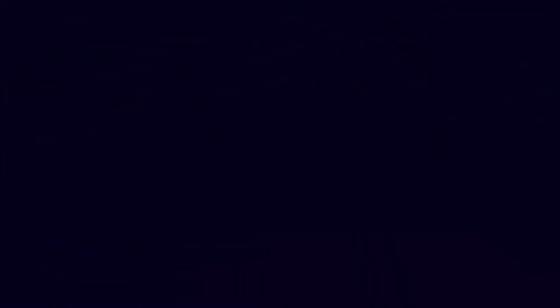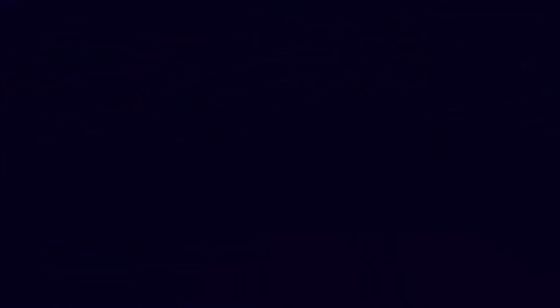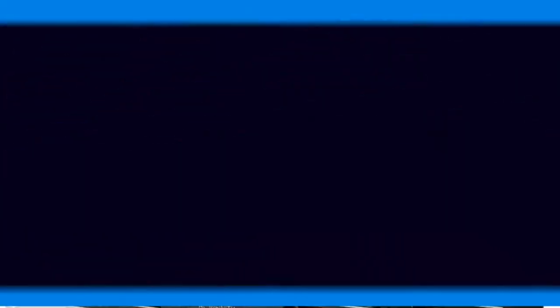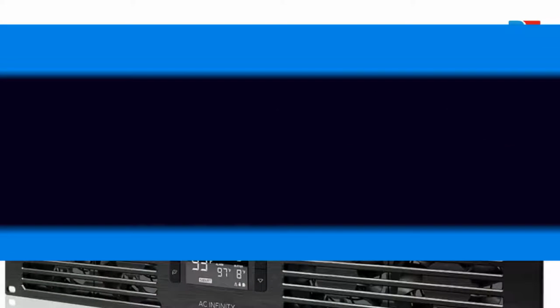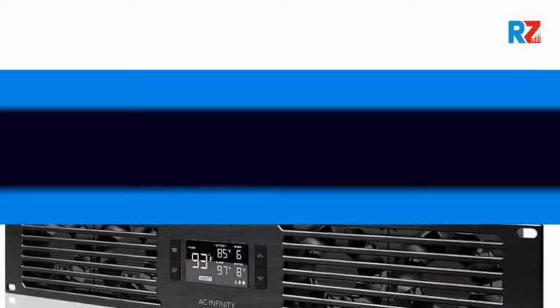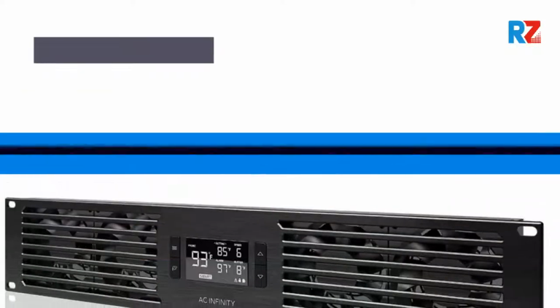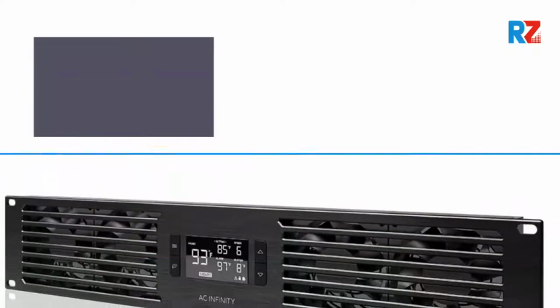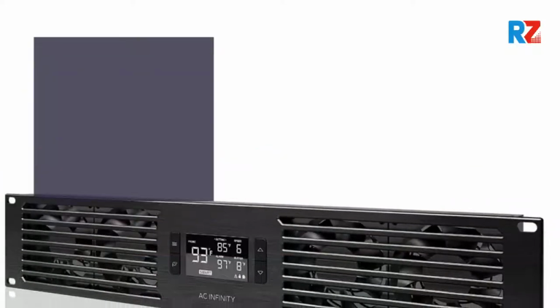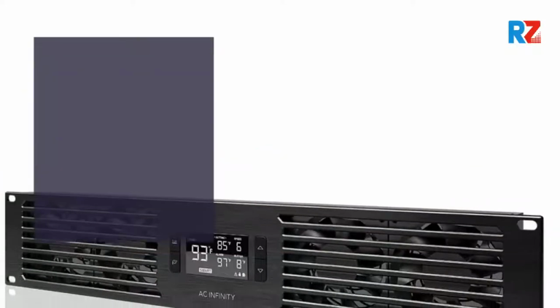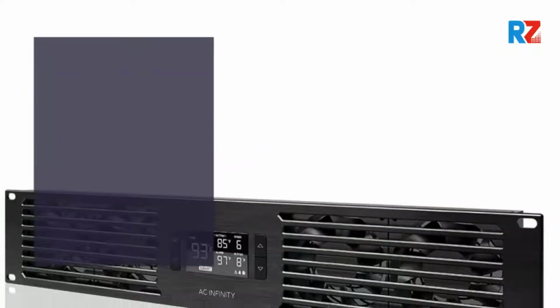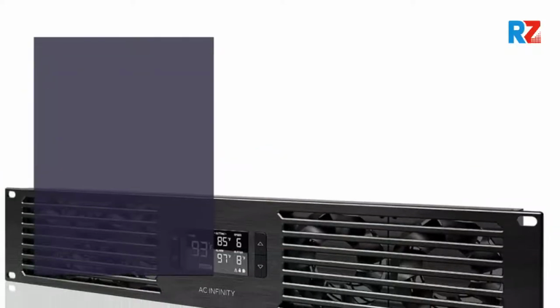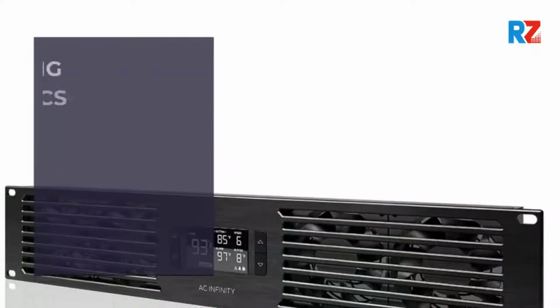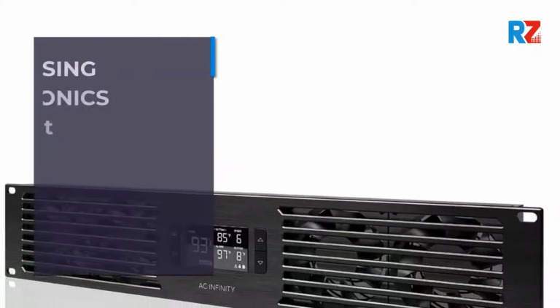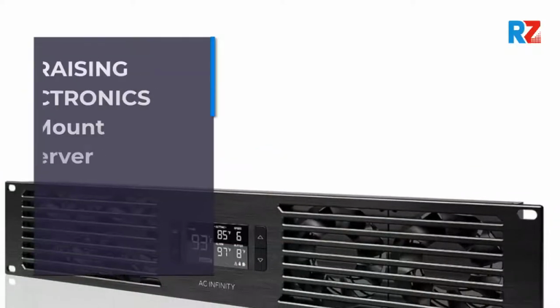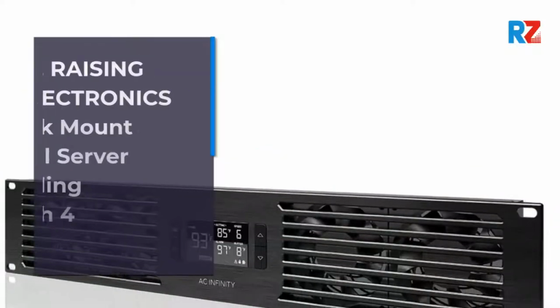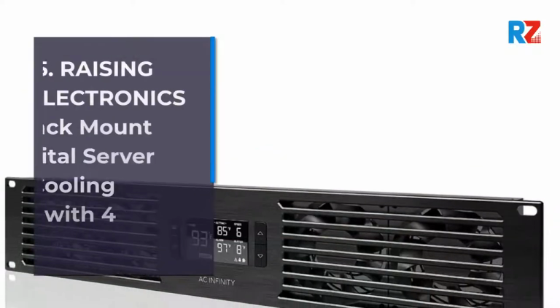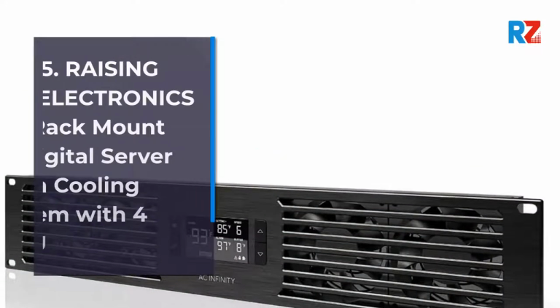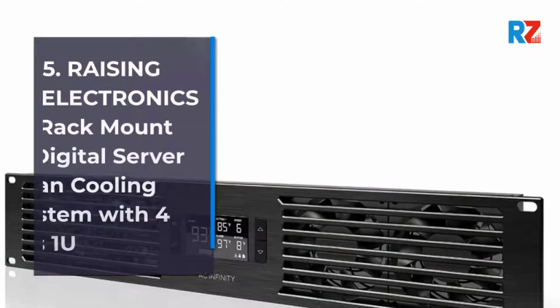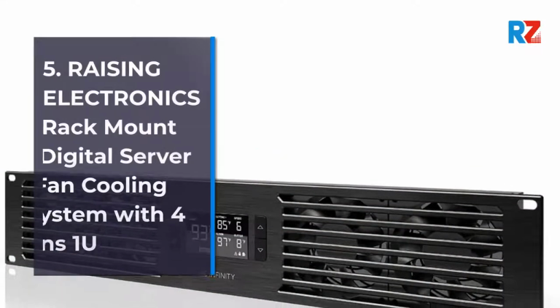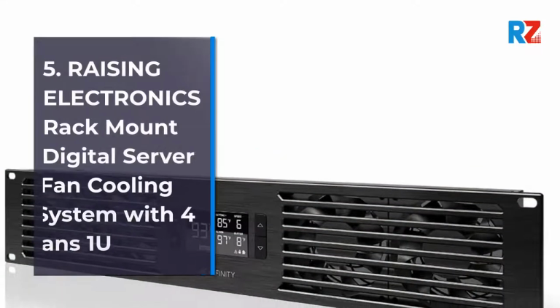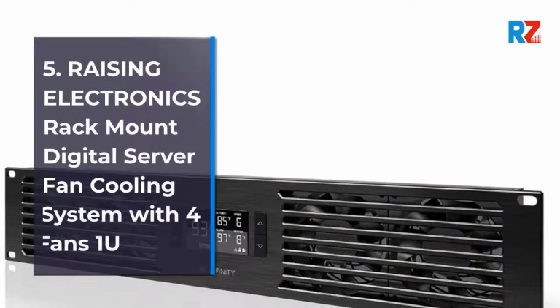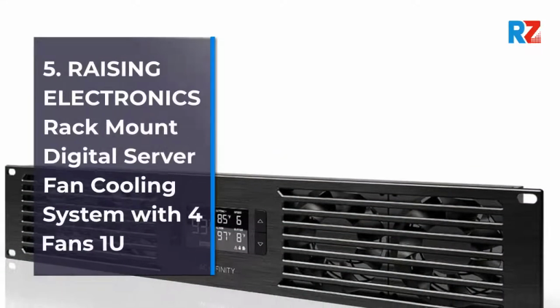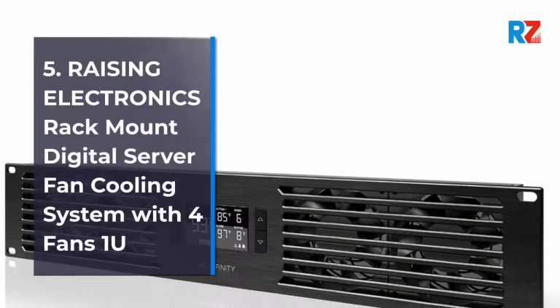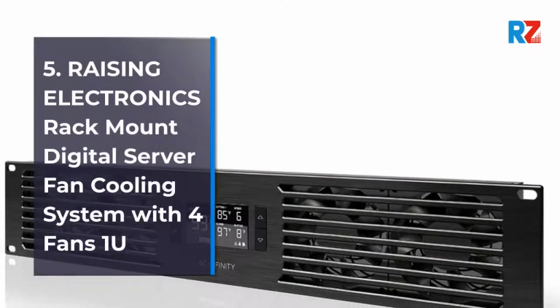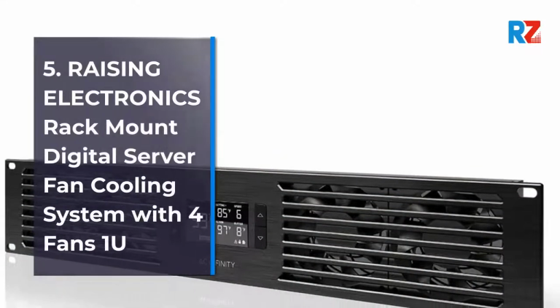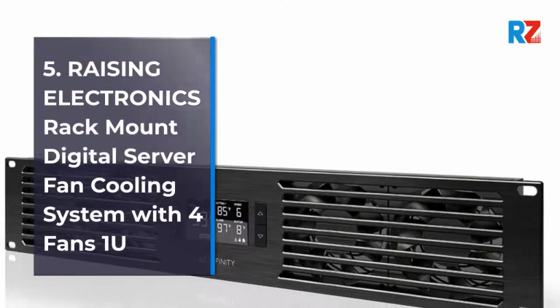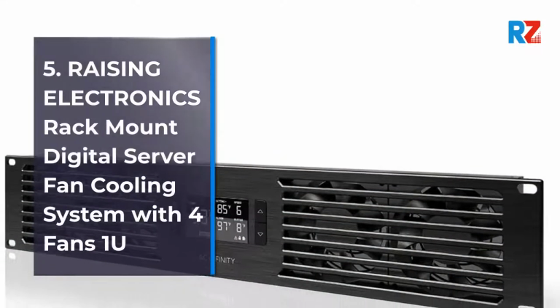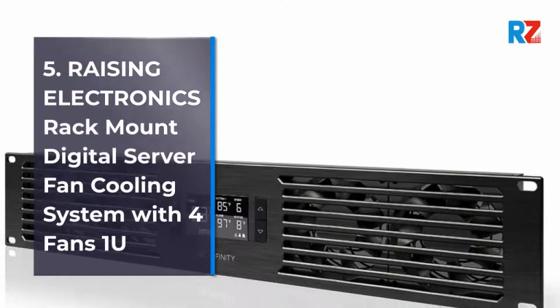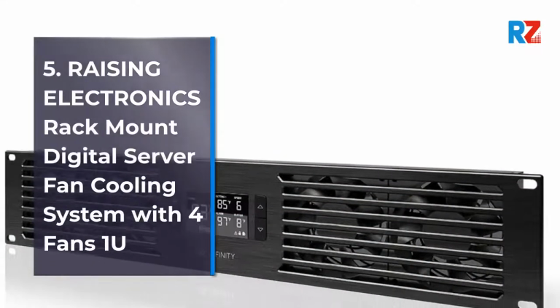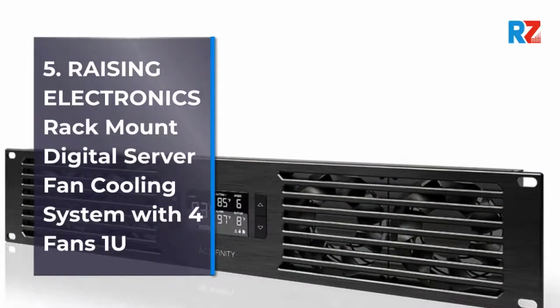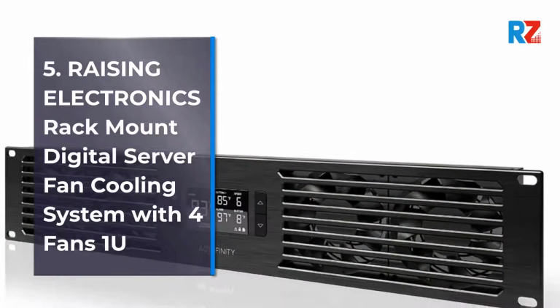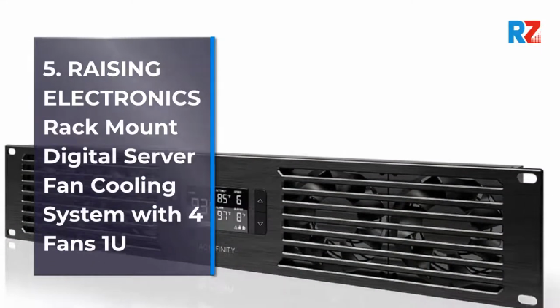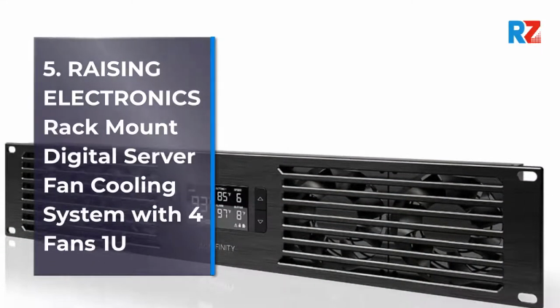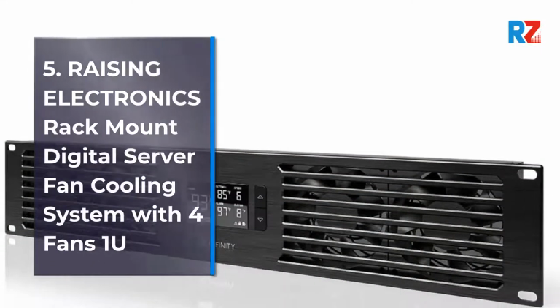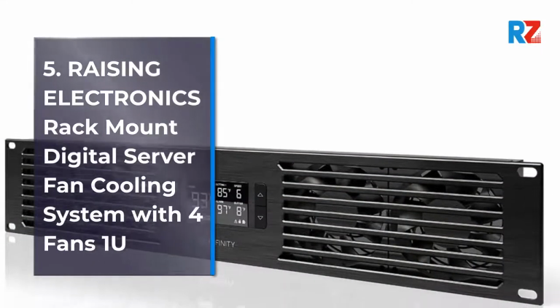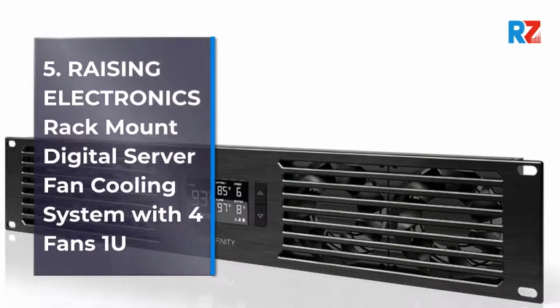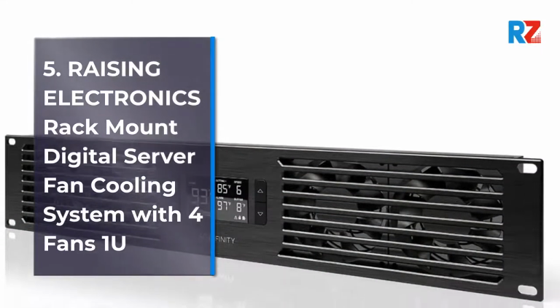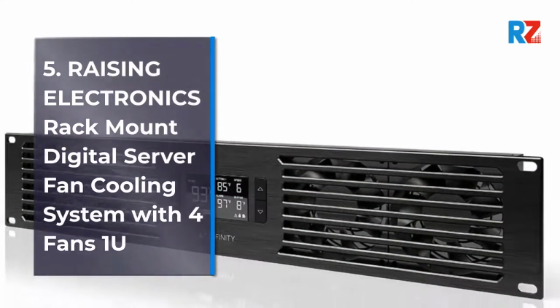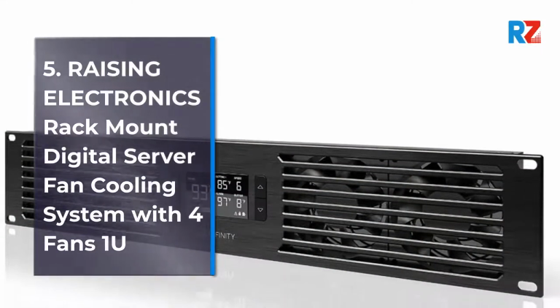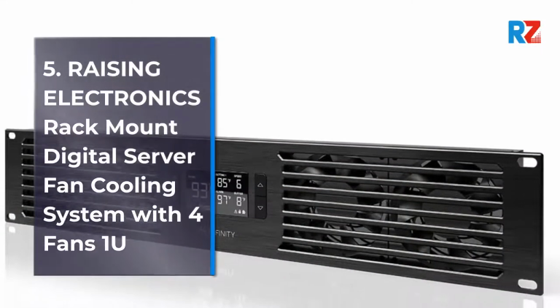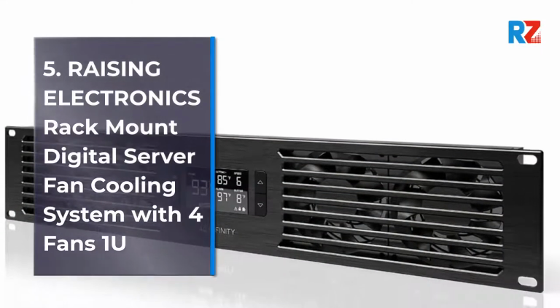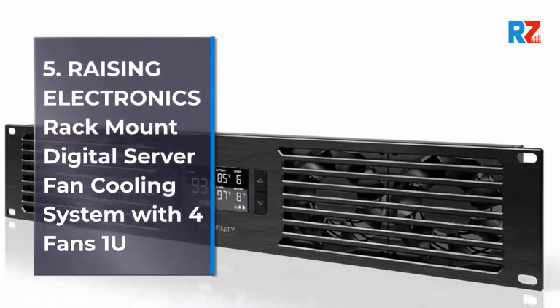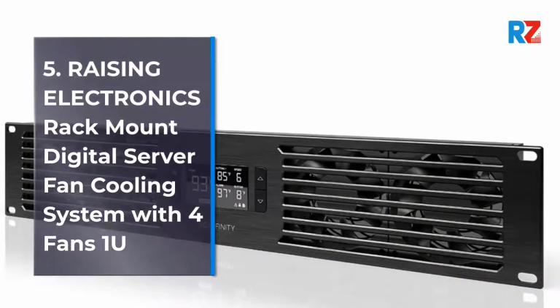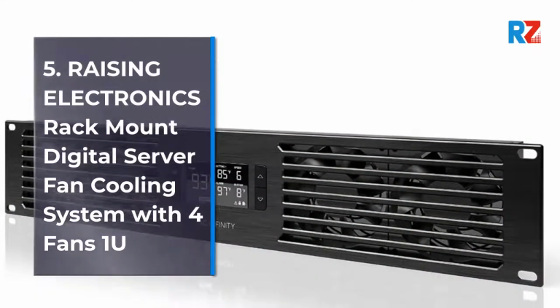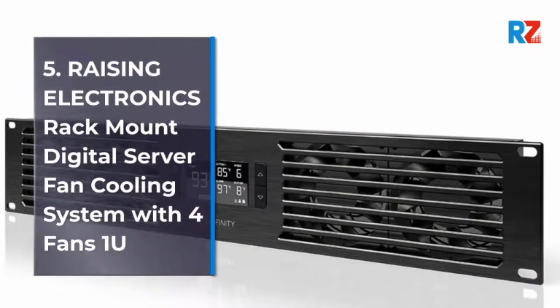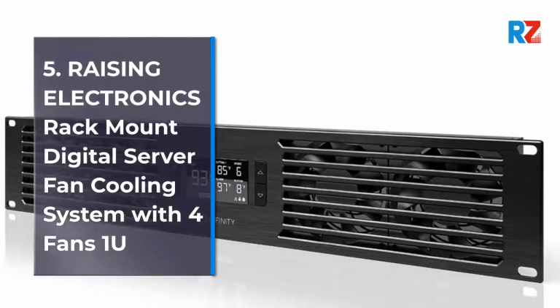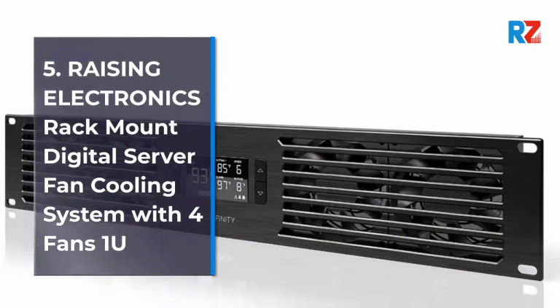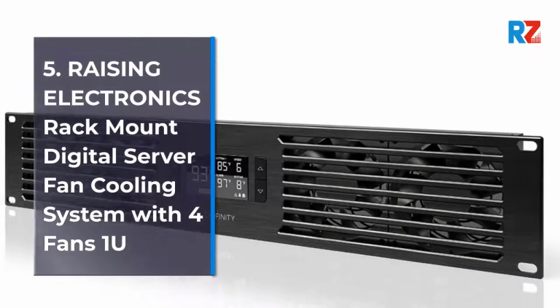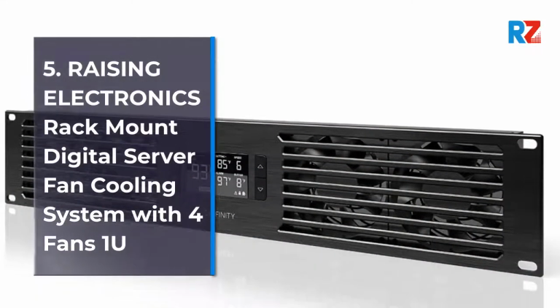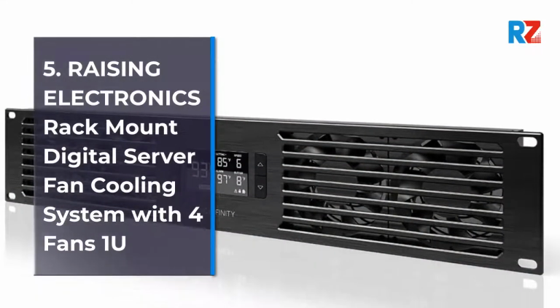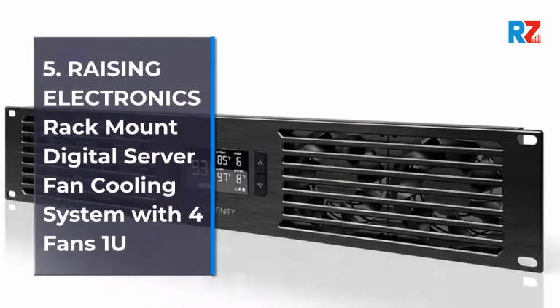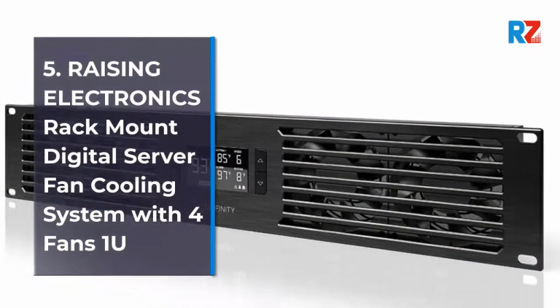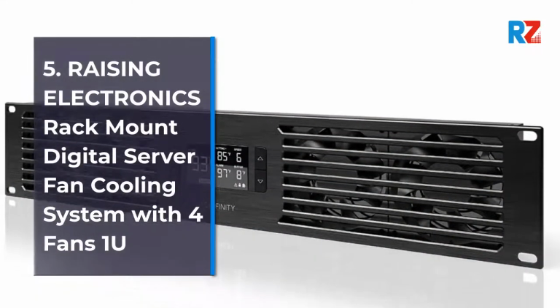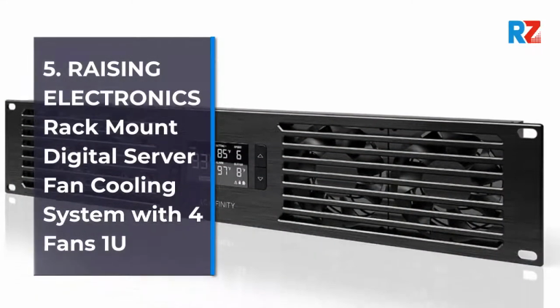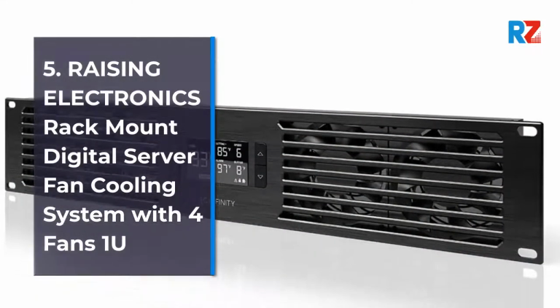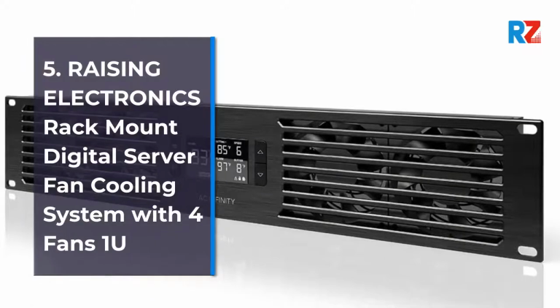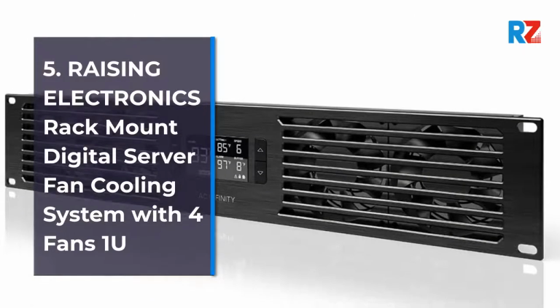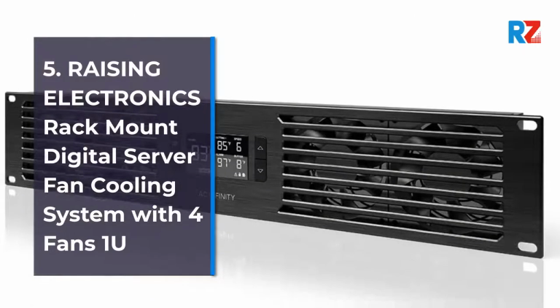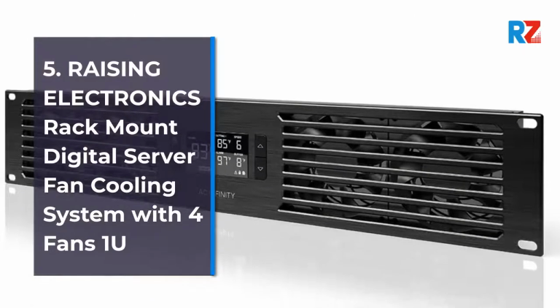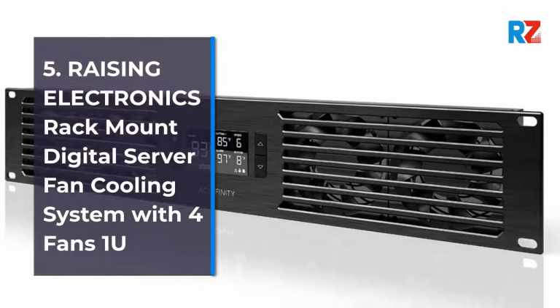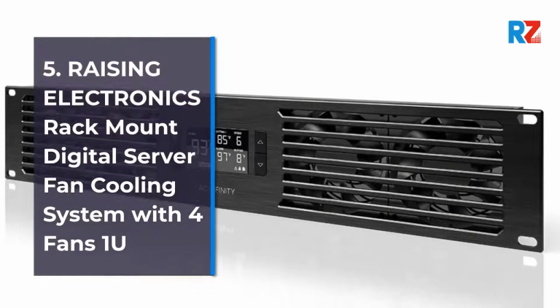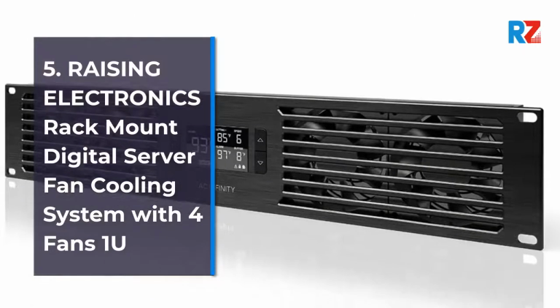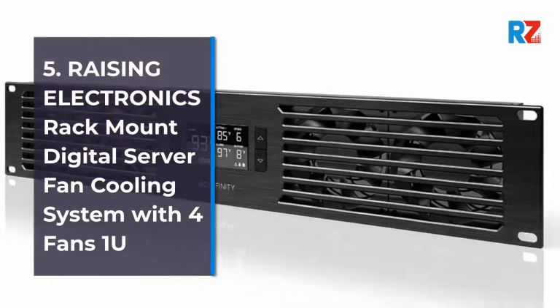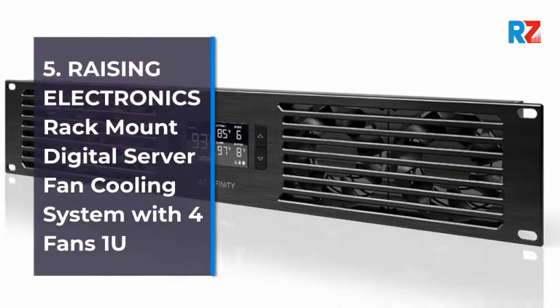5. Raising Electronics Rack Mount Digital Server Fan Cooling System with 4 Fans 1U.